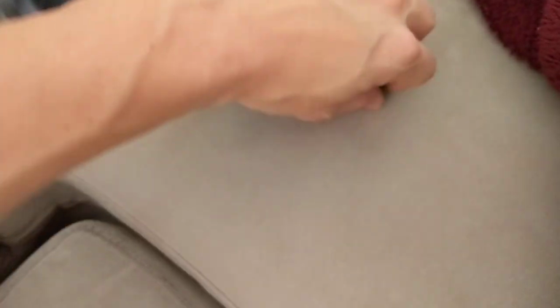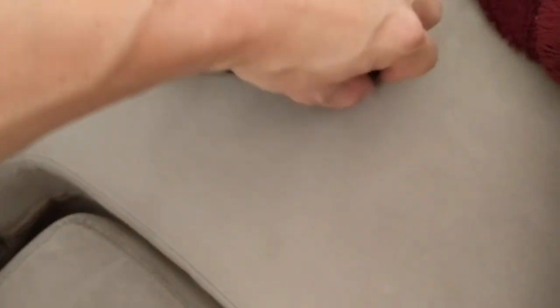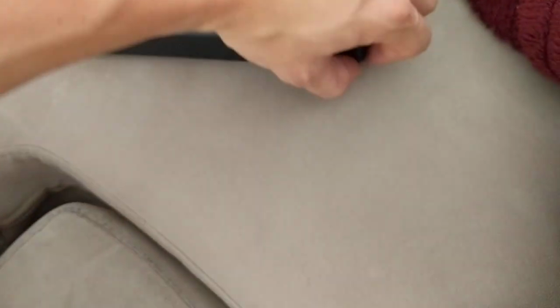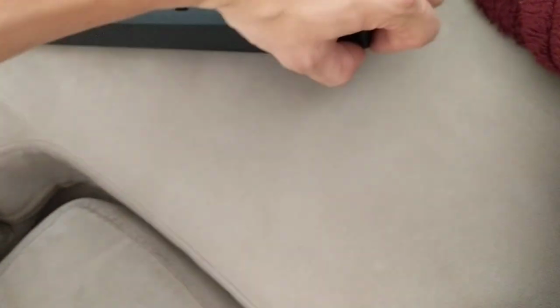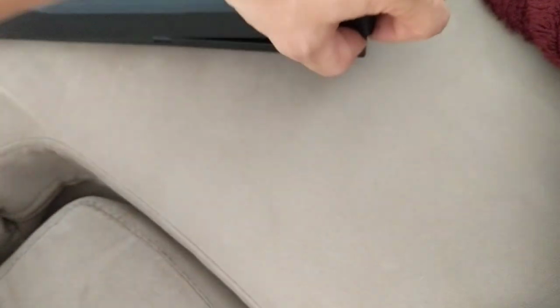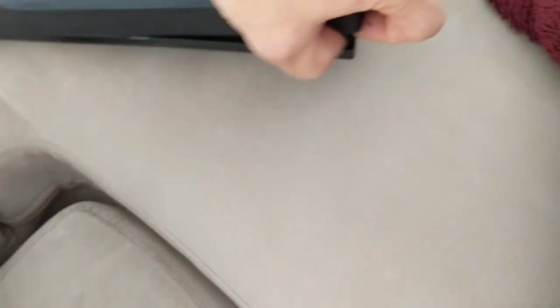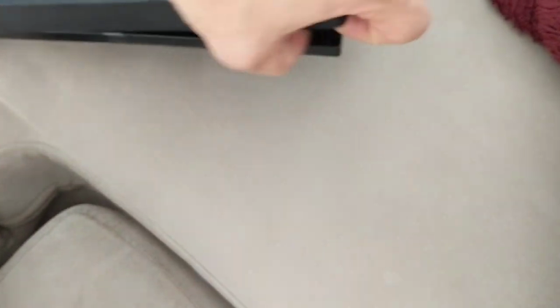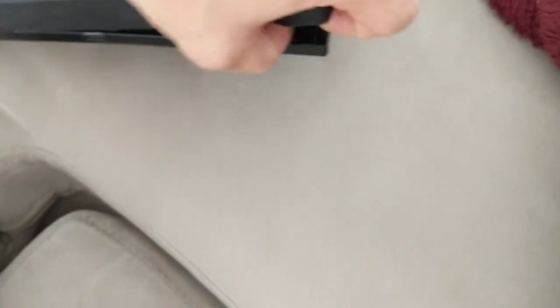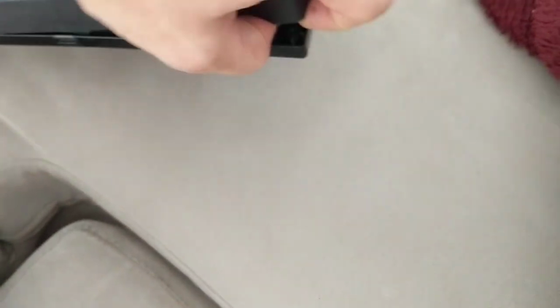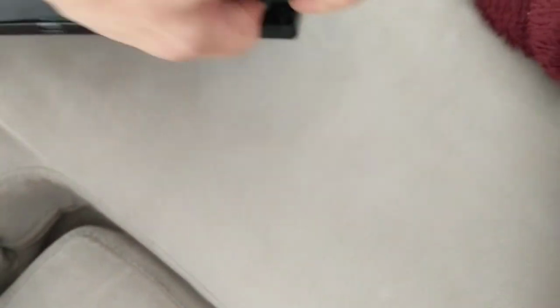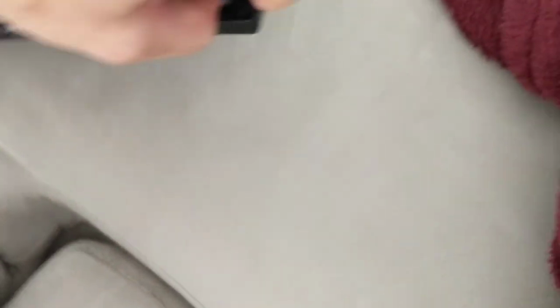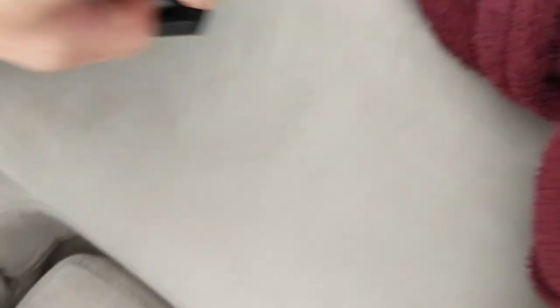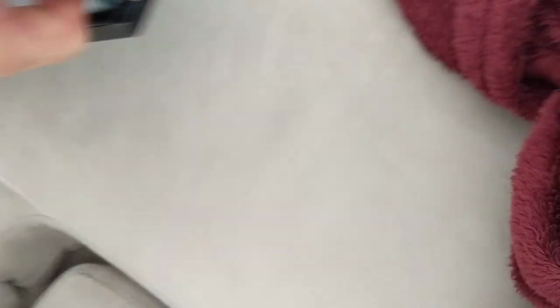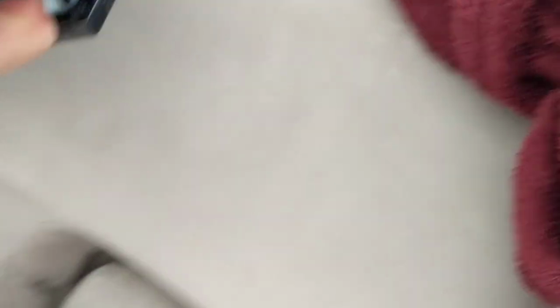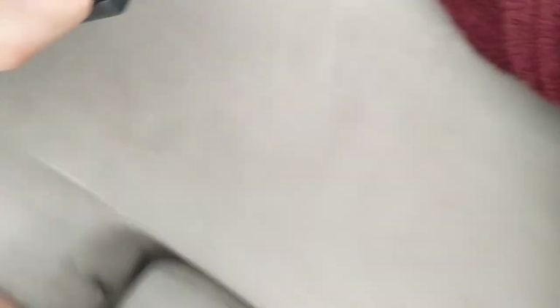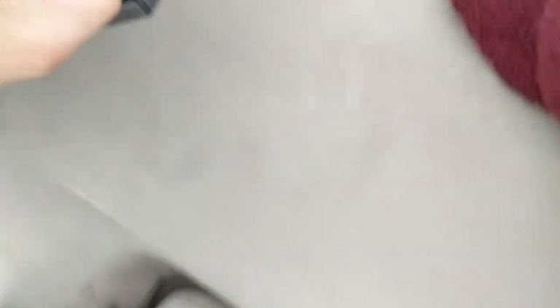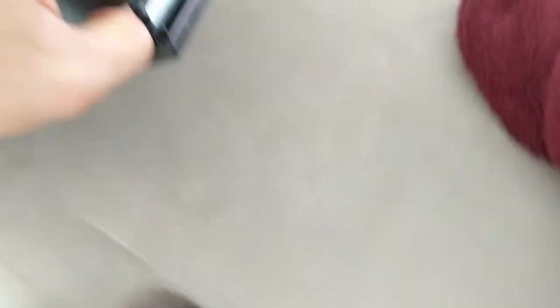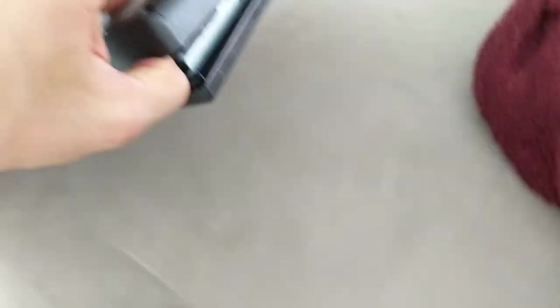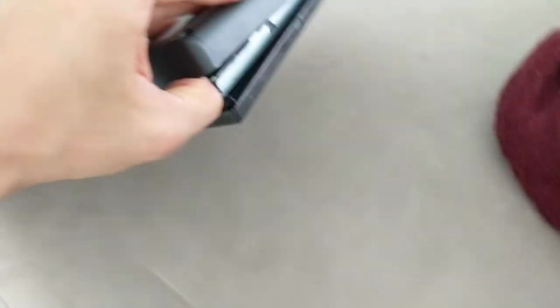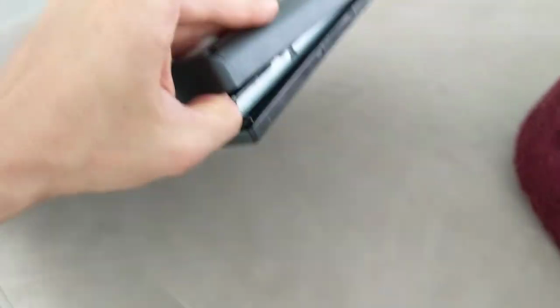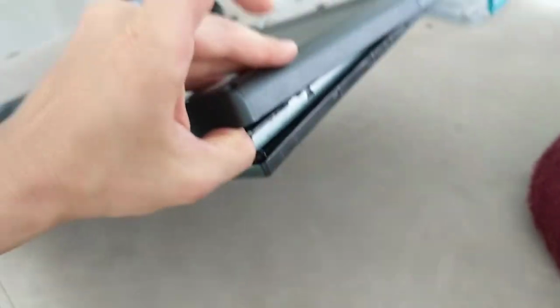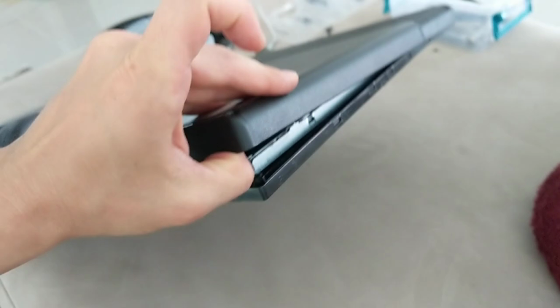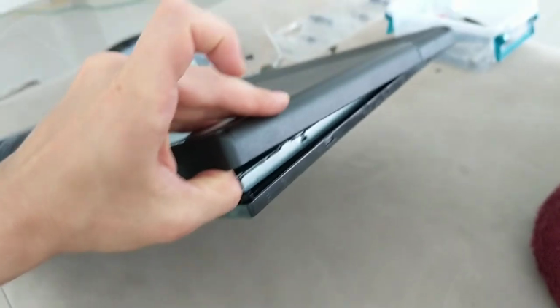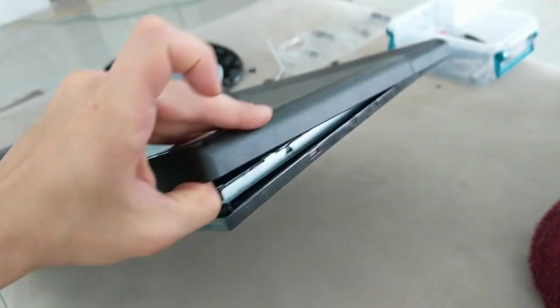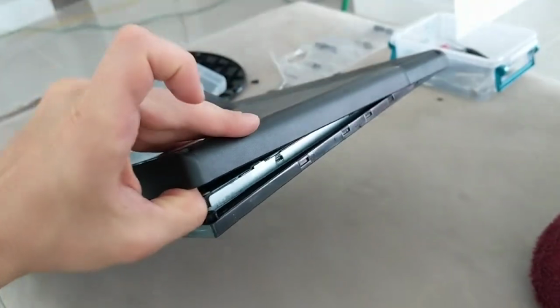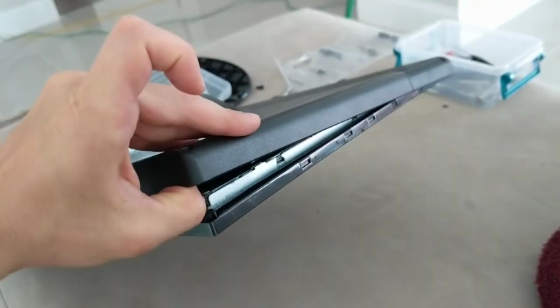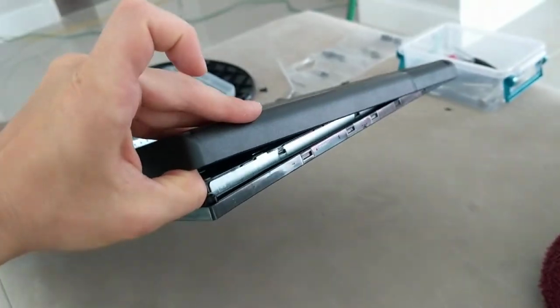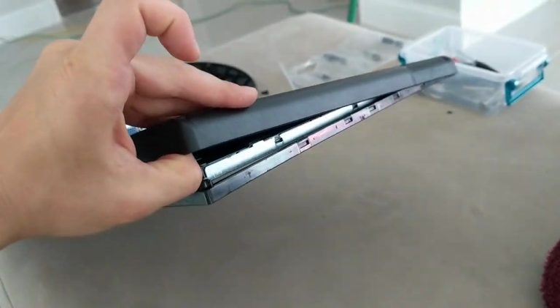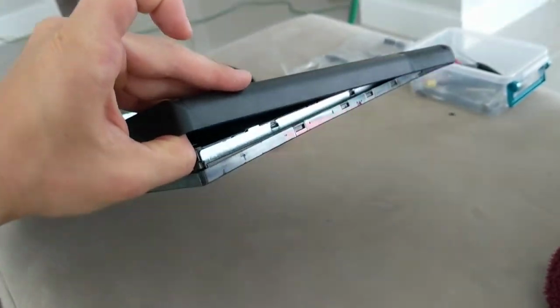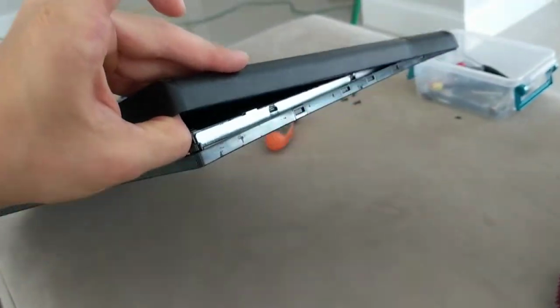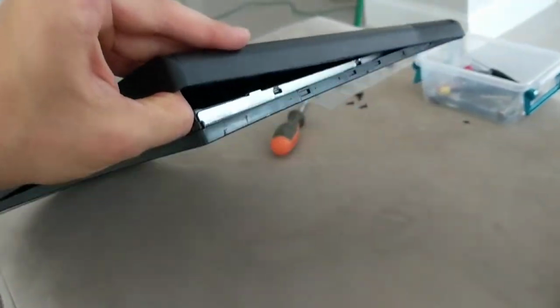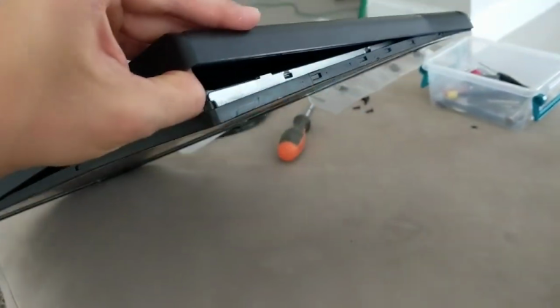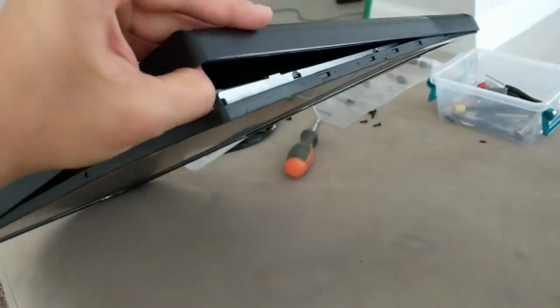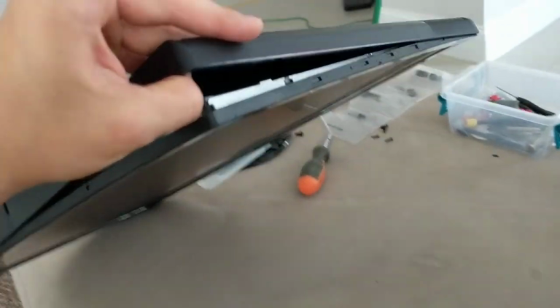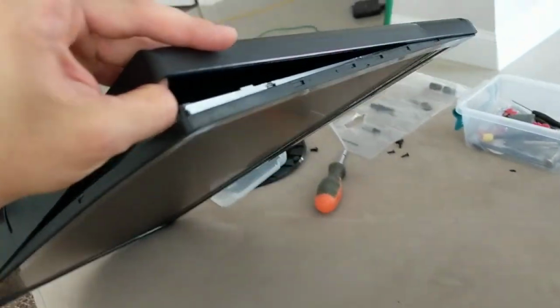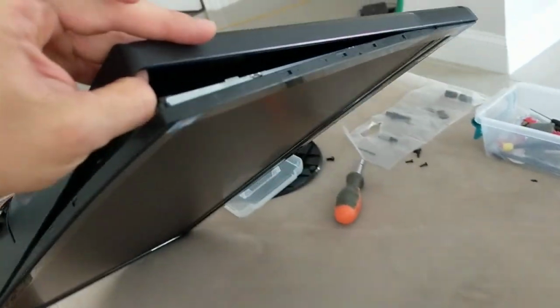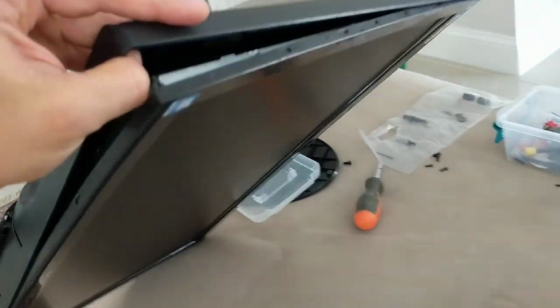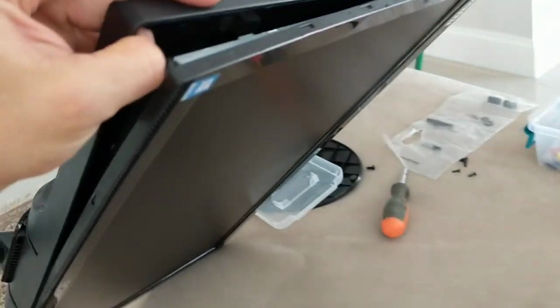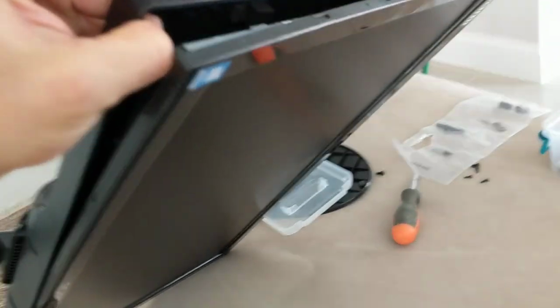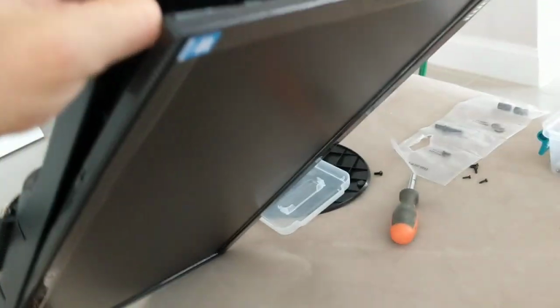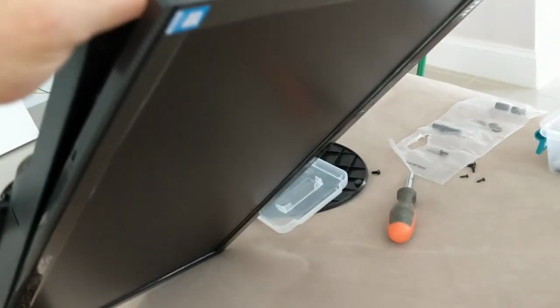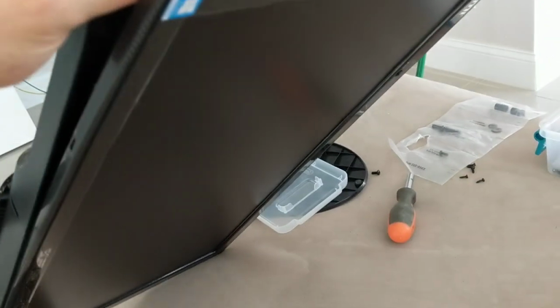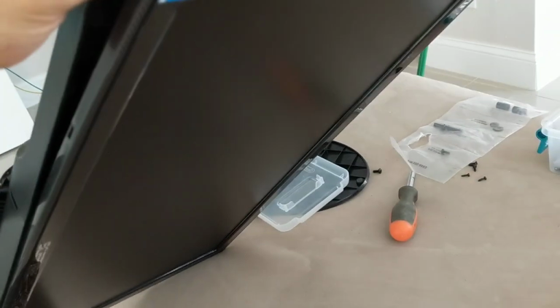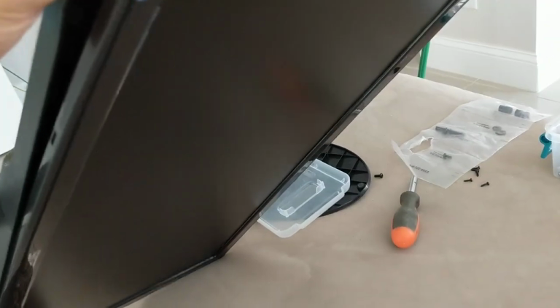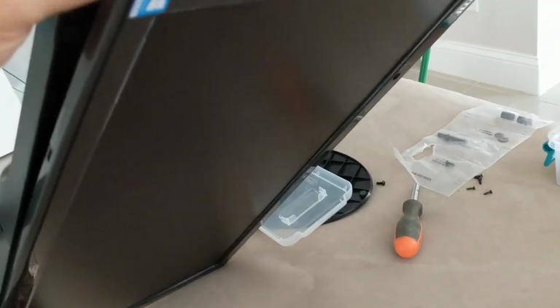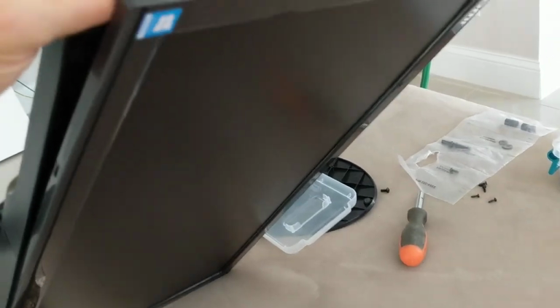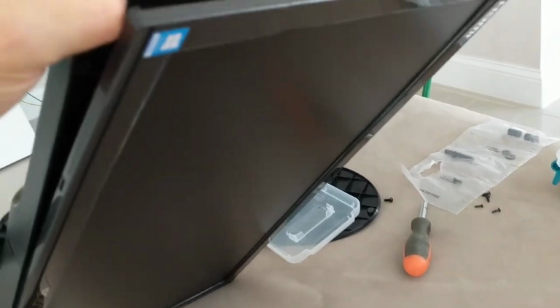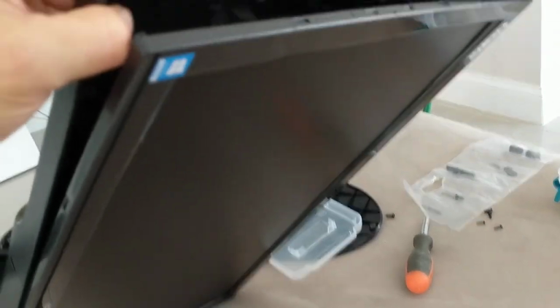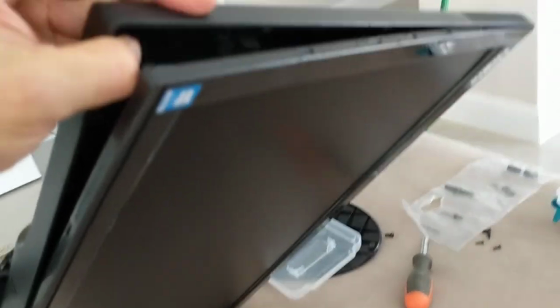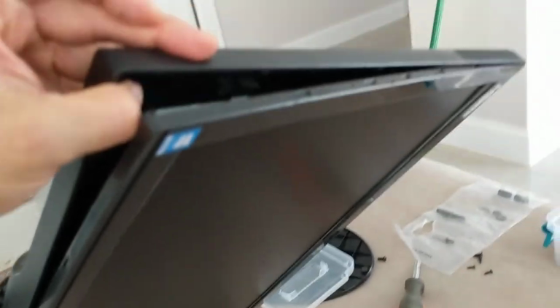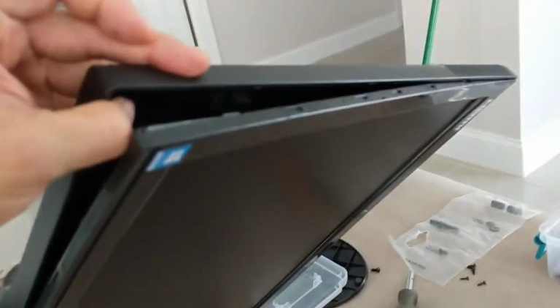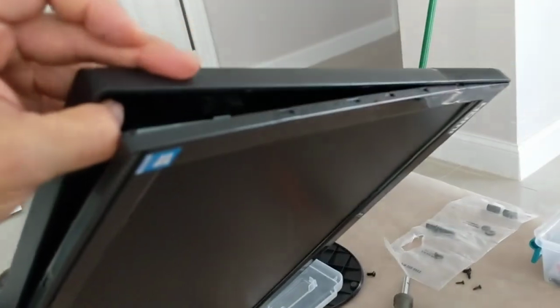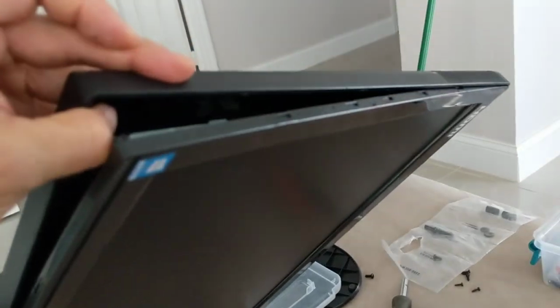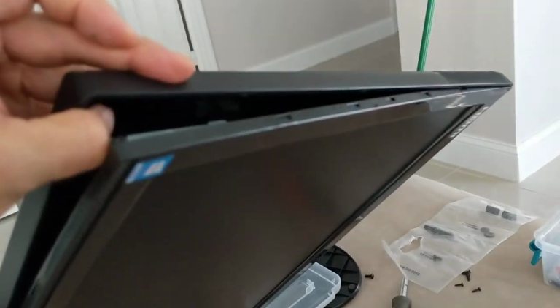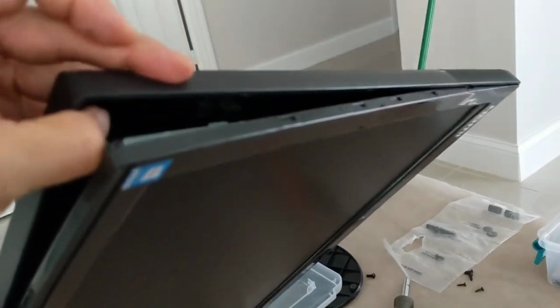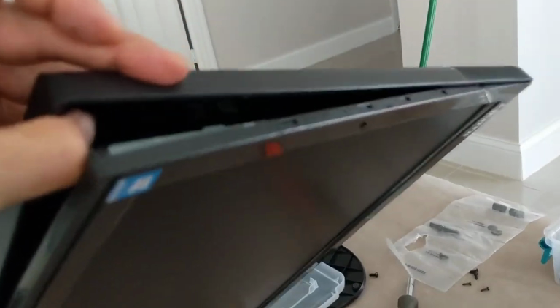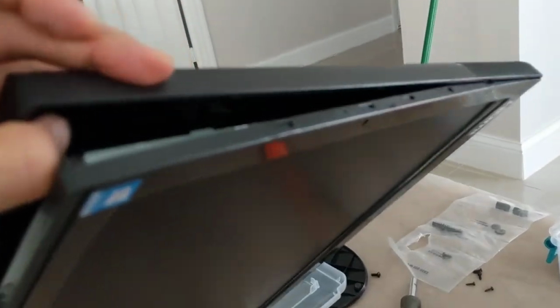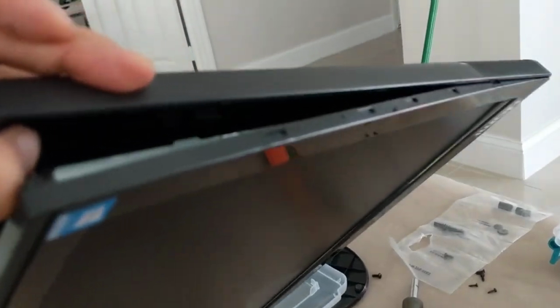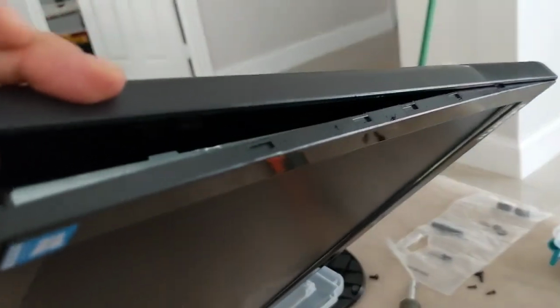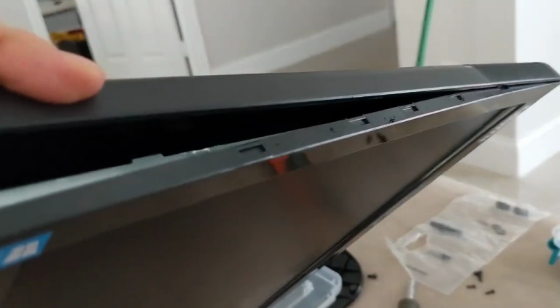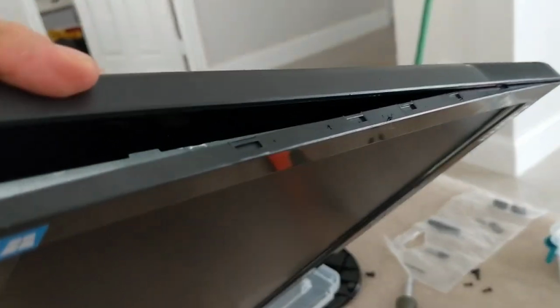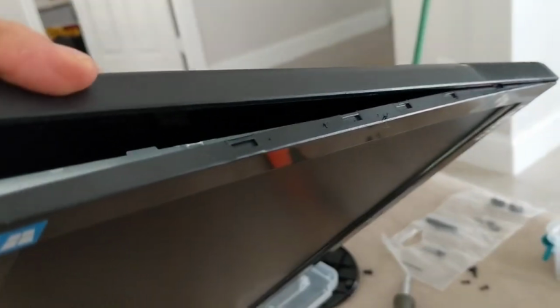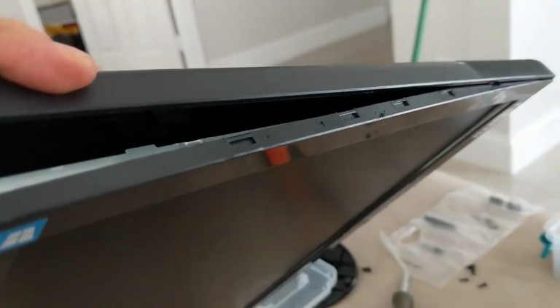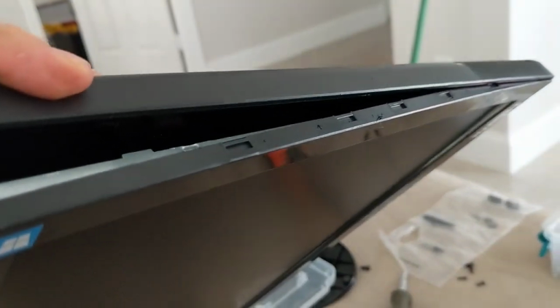After you do that, you want to take a flathead screwdriver and gently work your way around, and you're gonna see these clips.